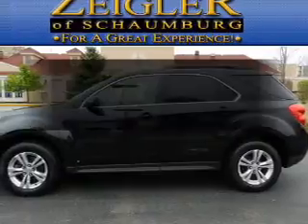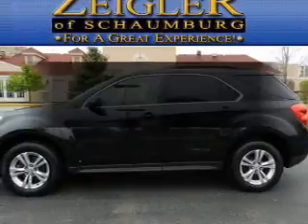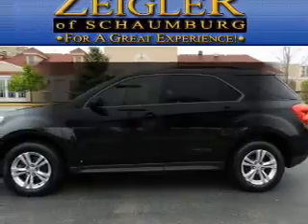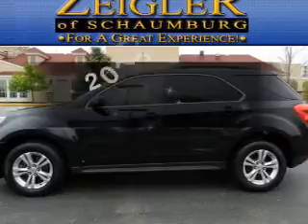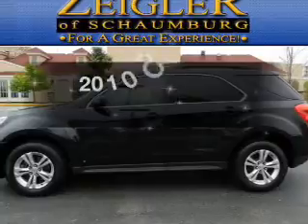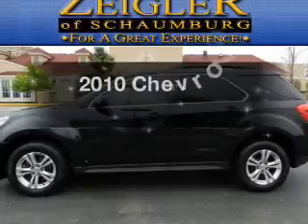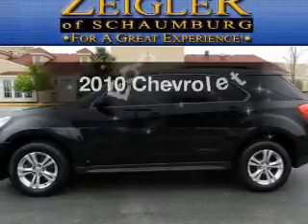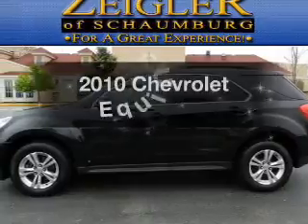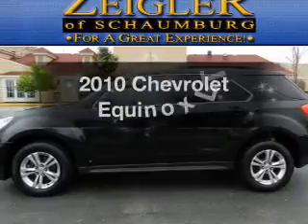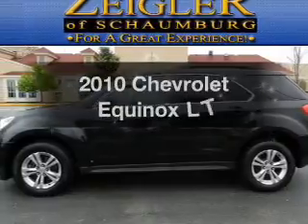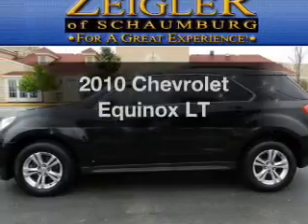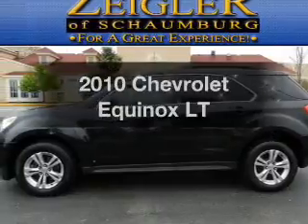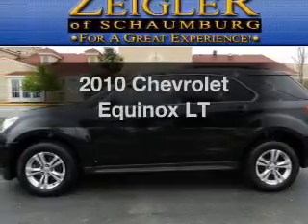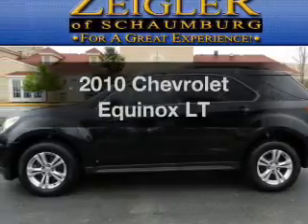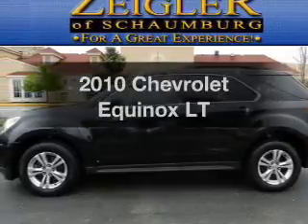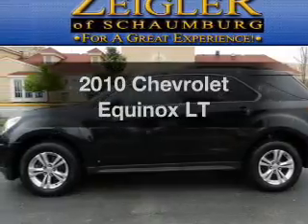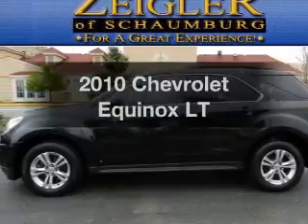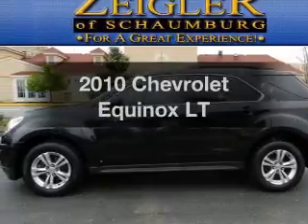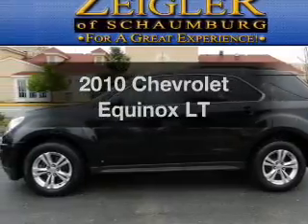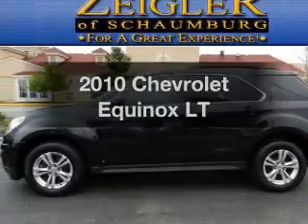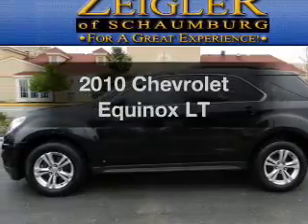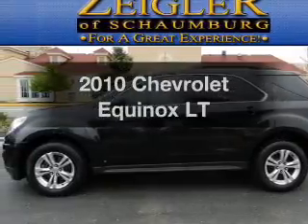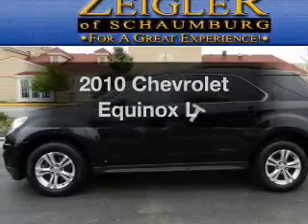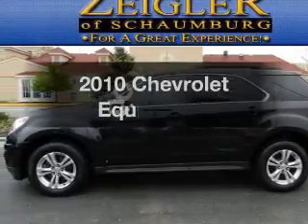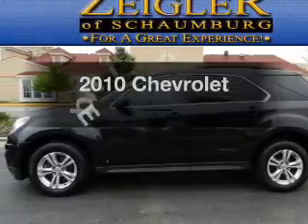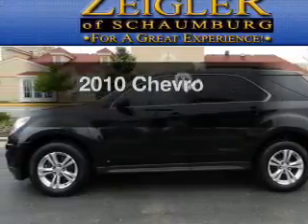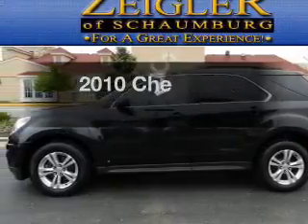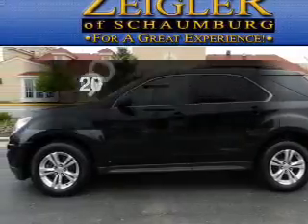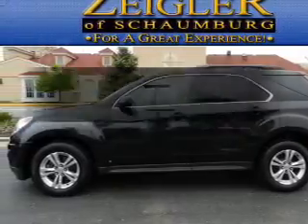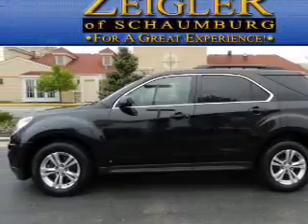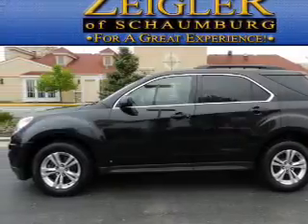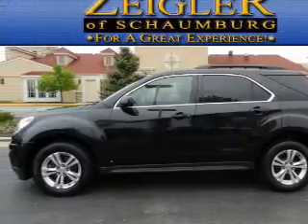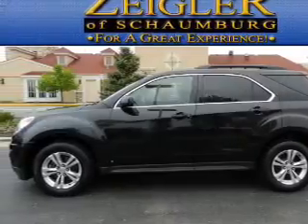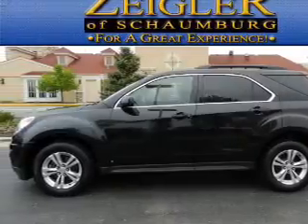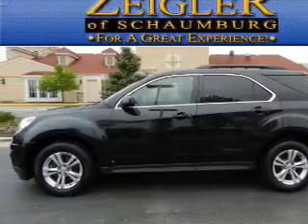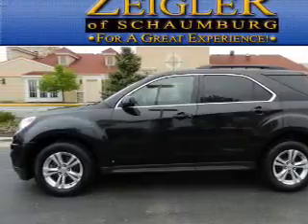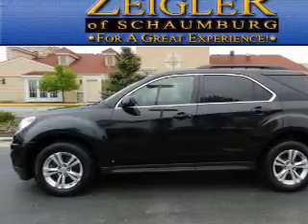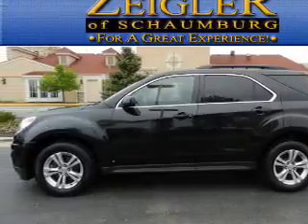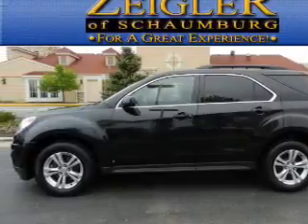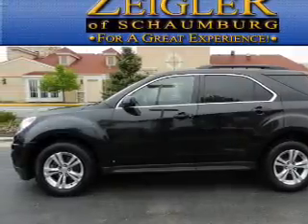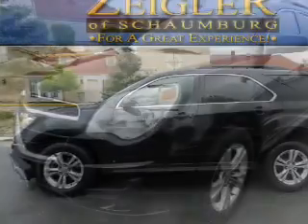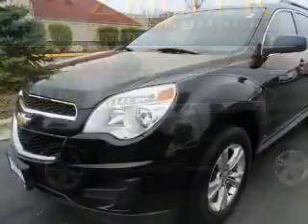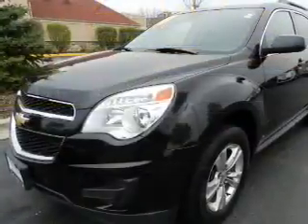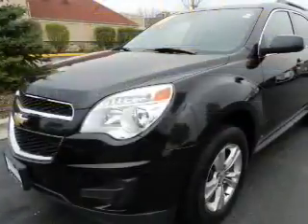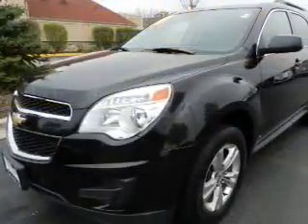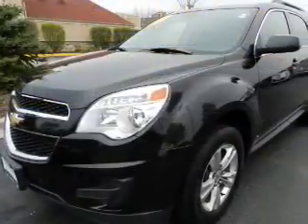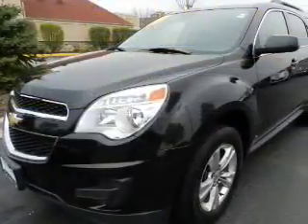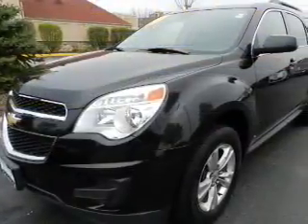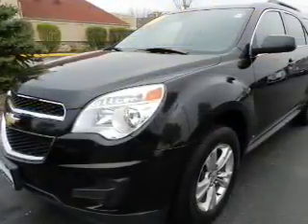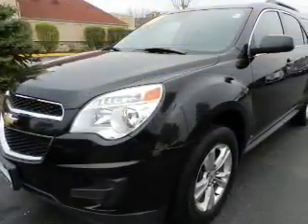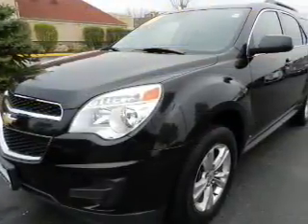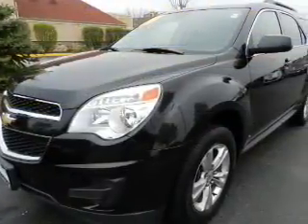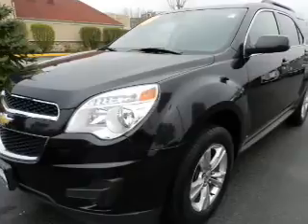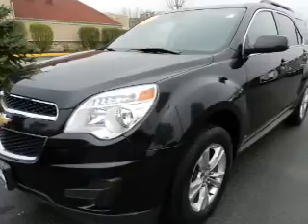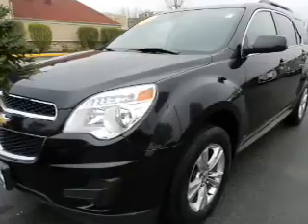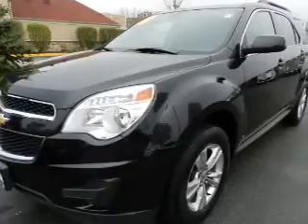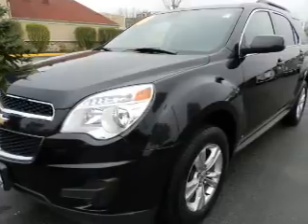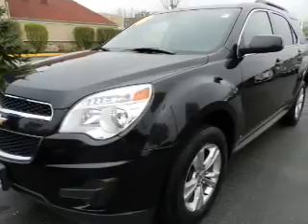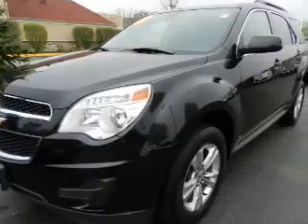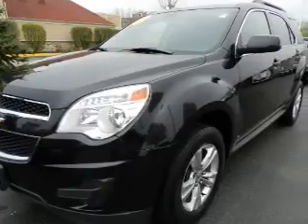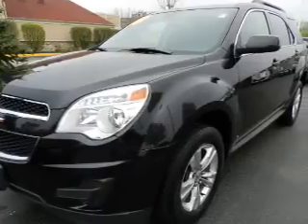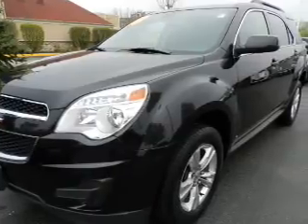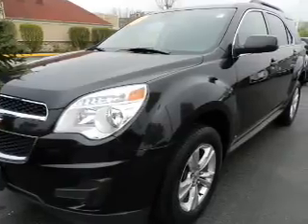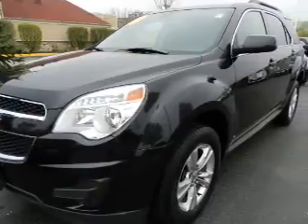Get noticed in this 2010 Chevrolet Equinox. If you're looking for a first-rate auto, this one could be yours today.